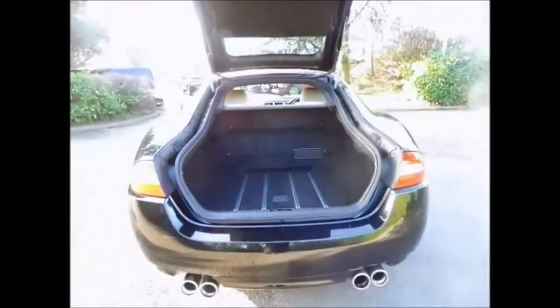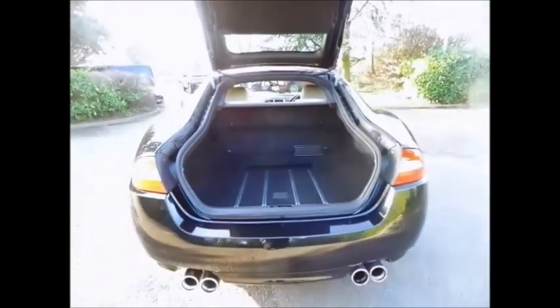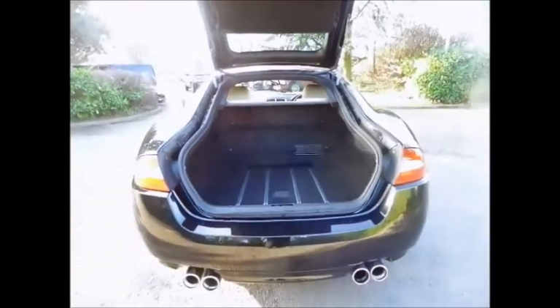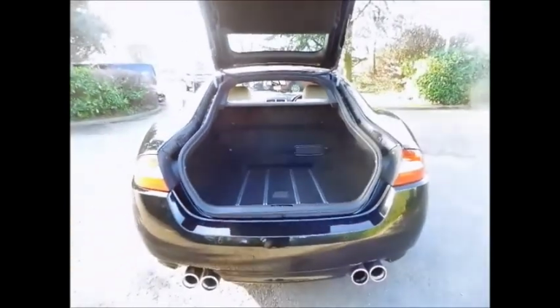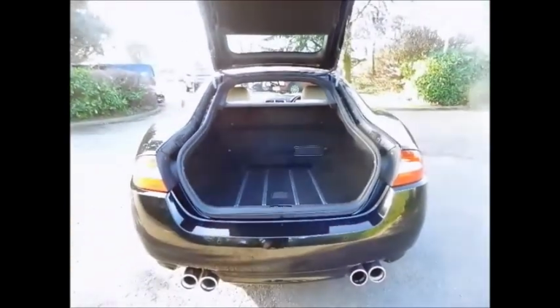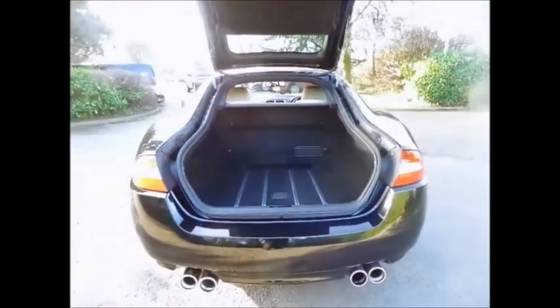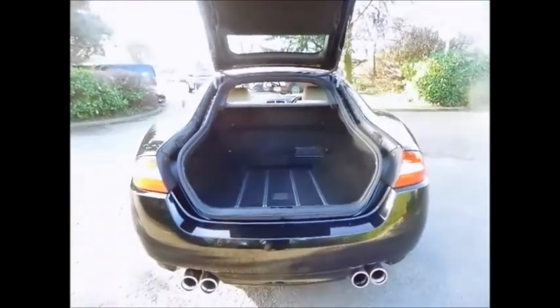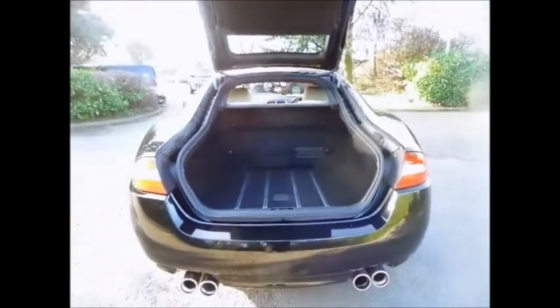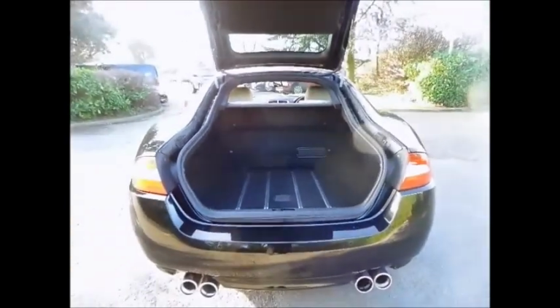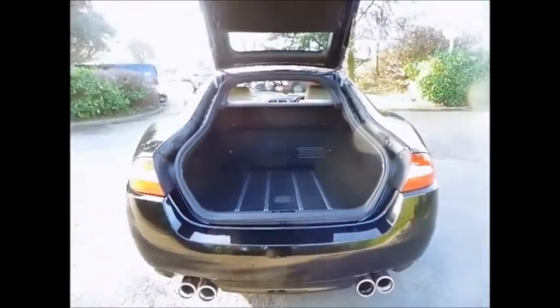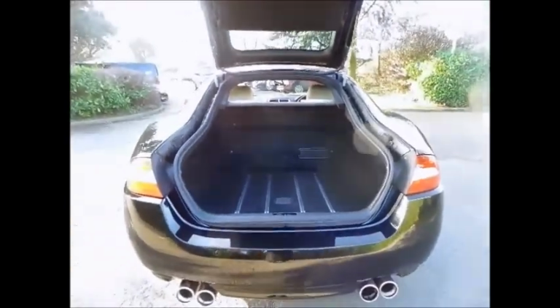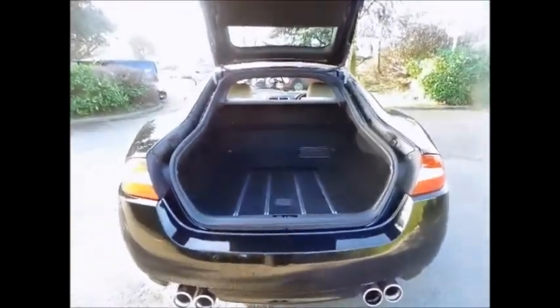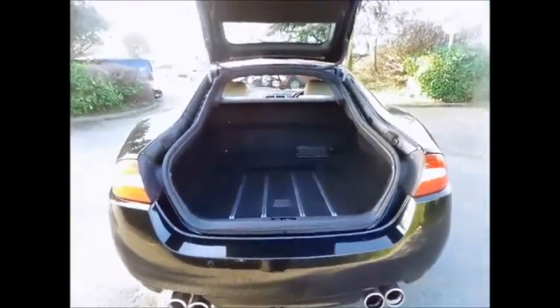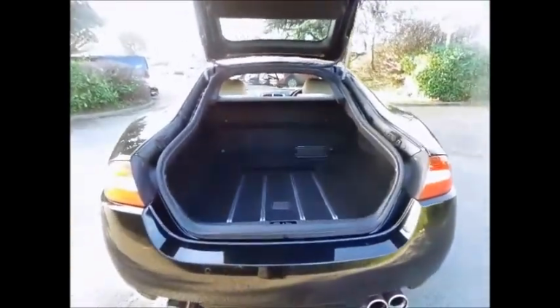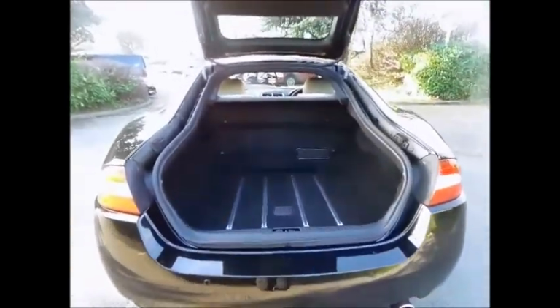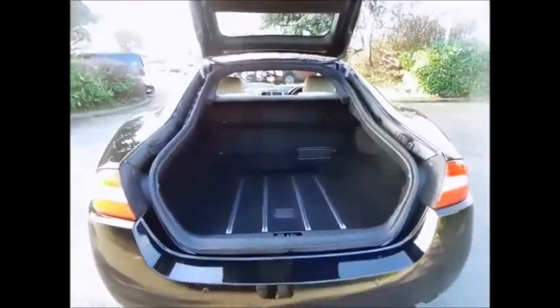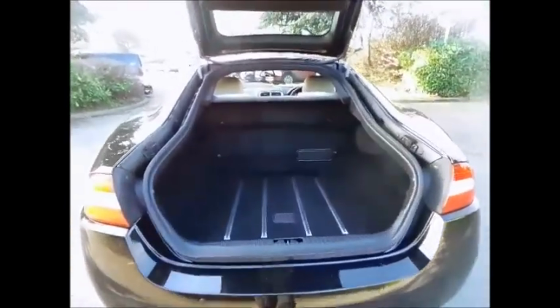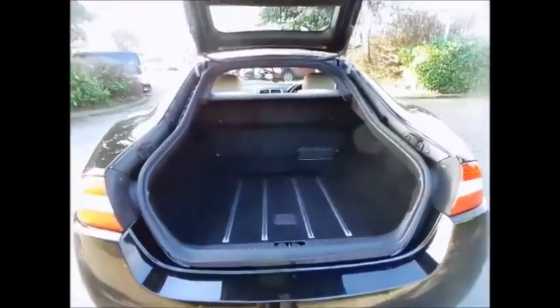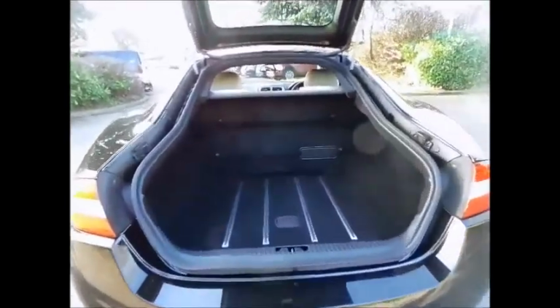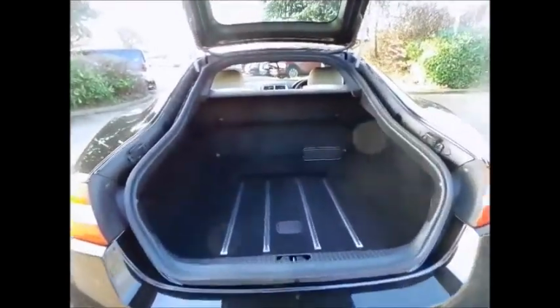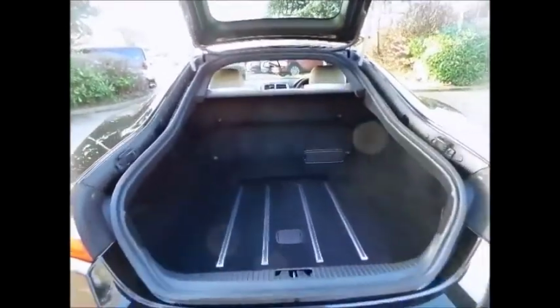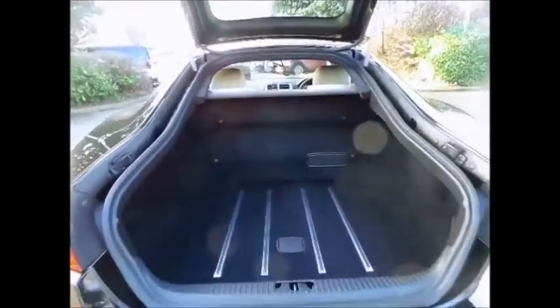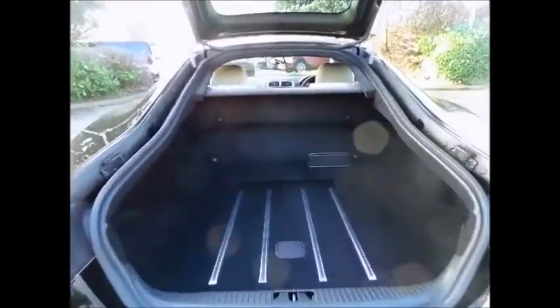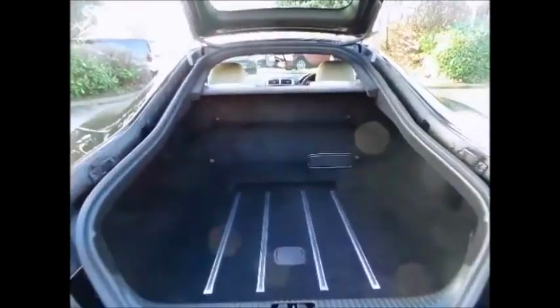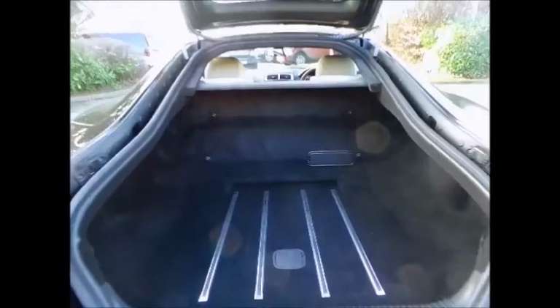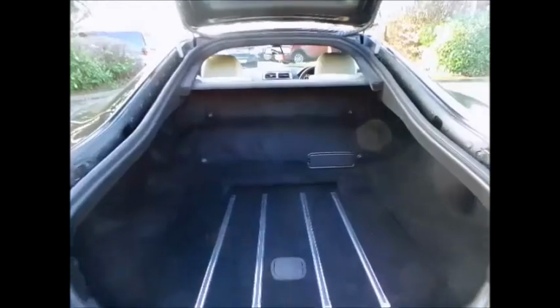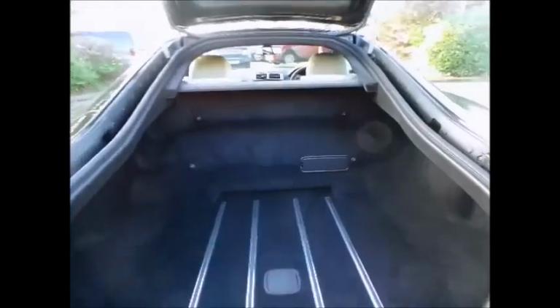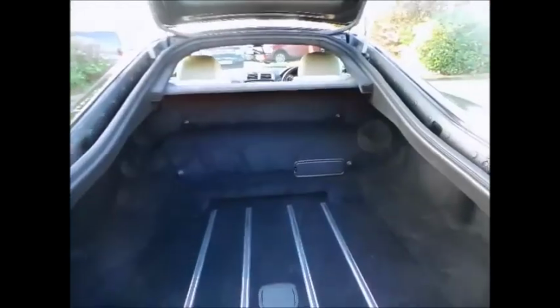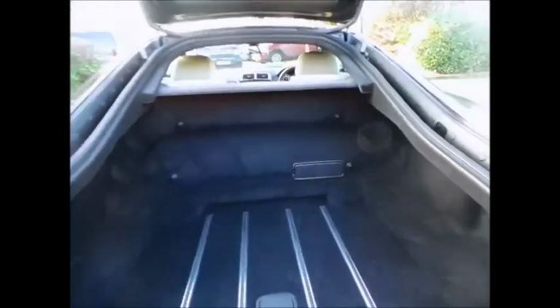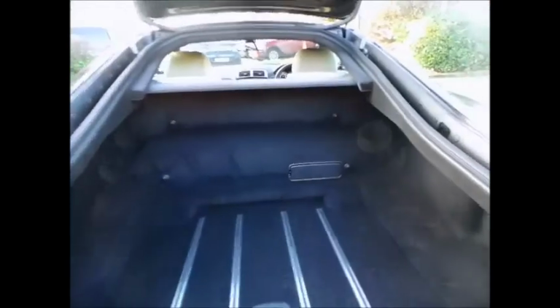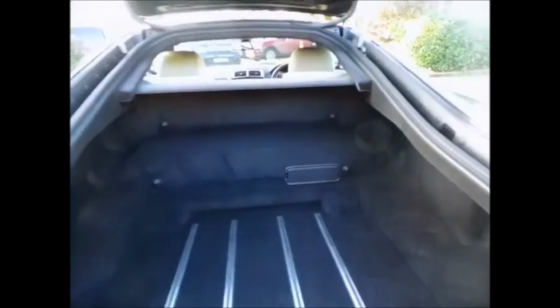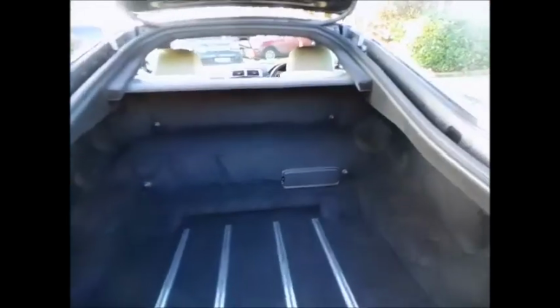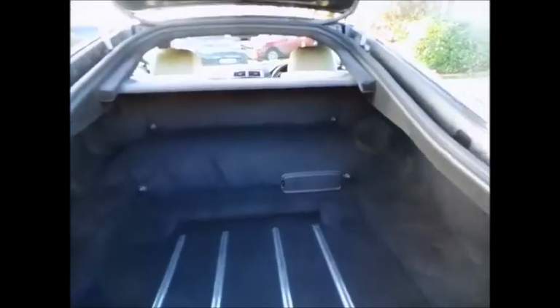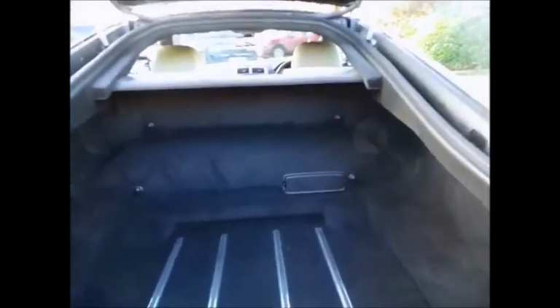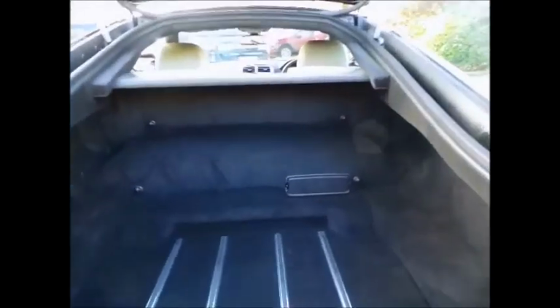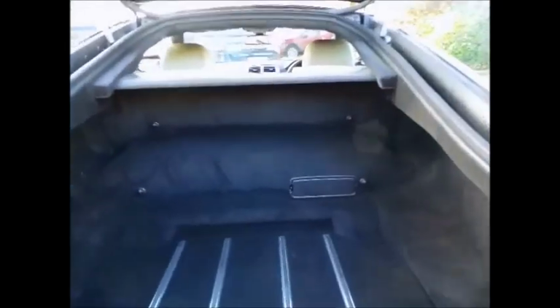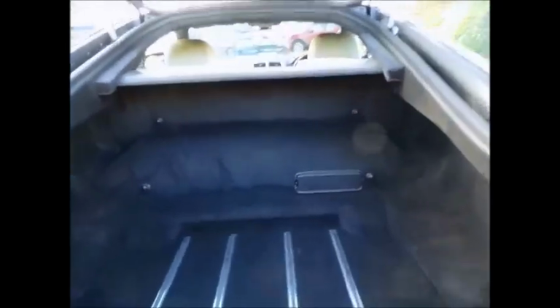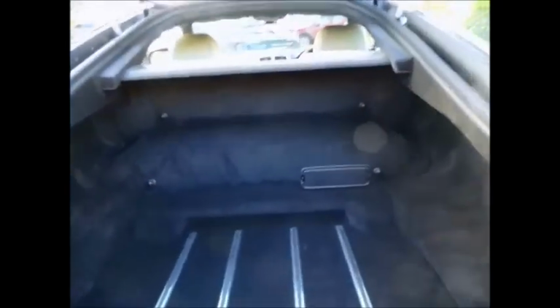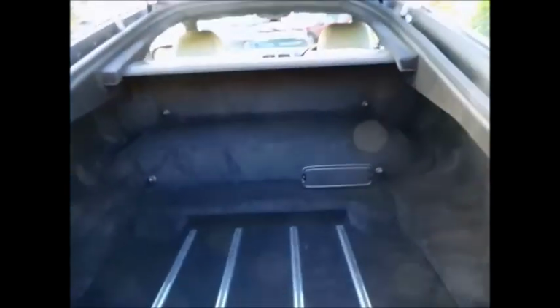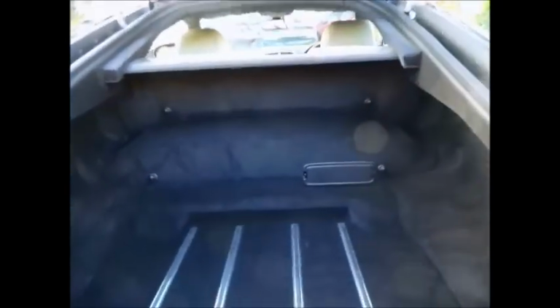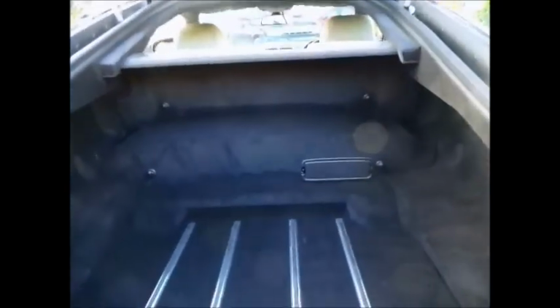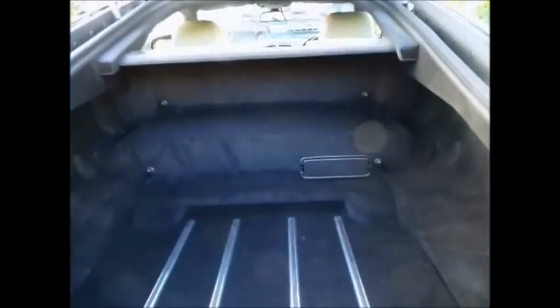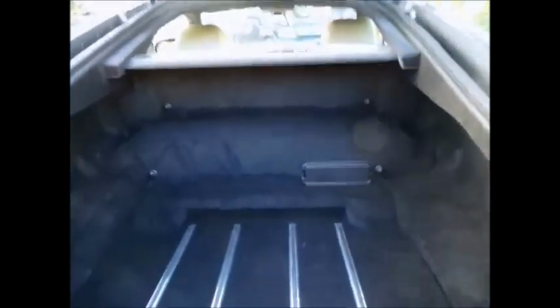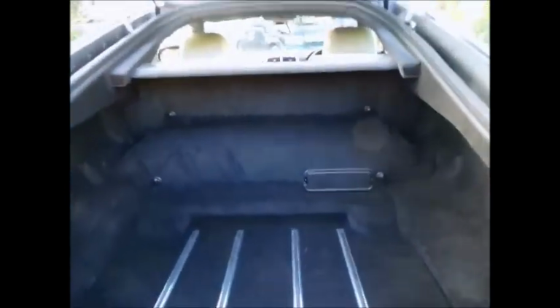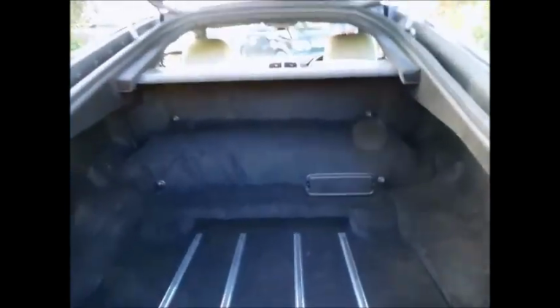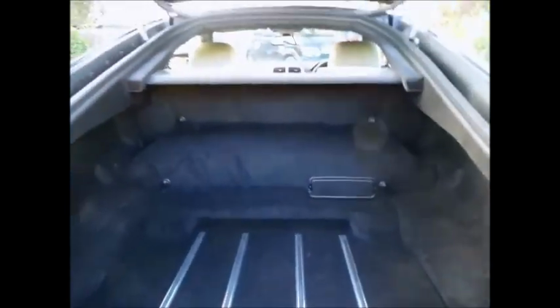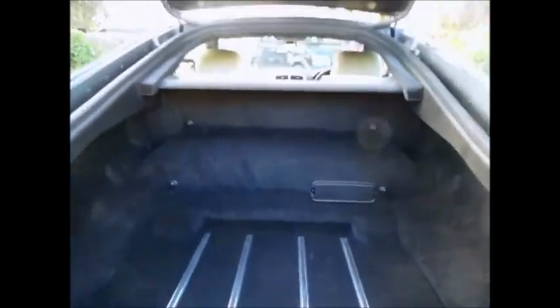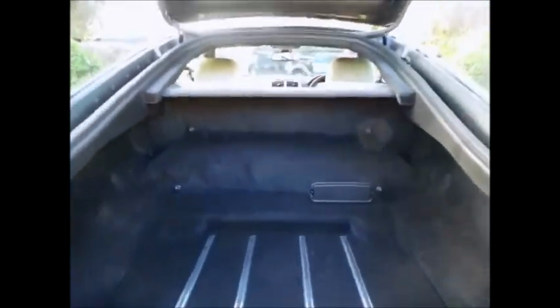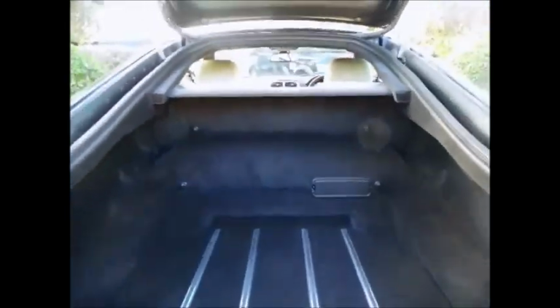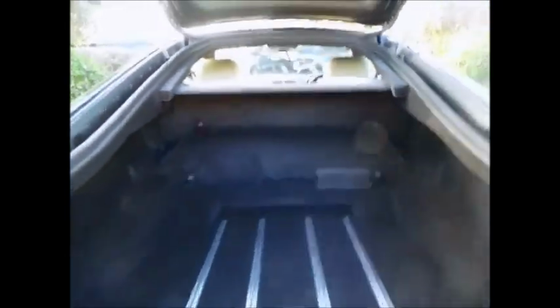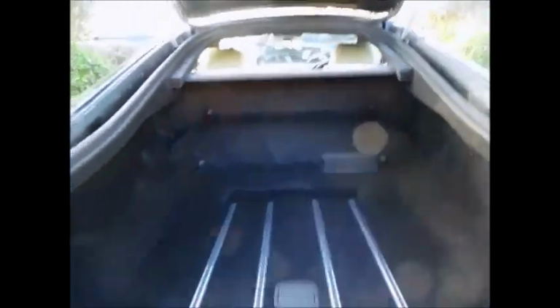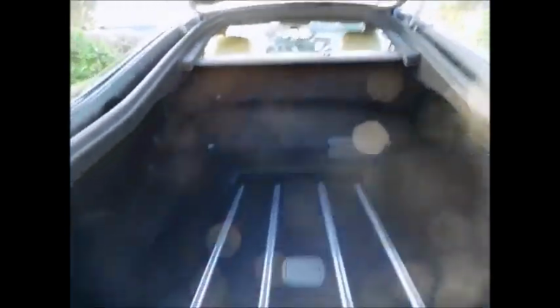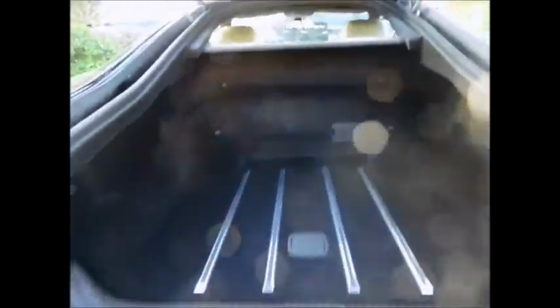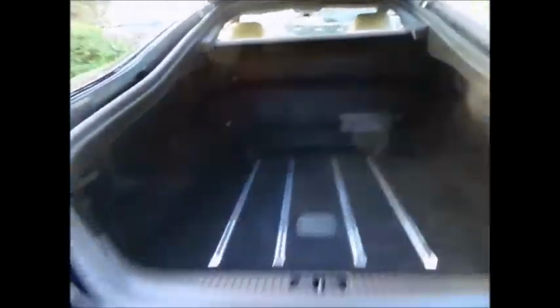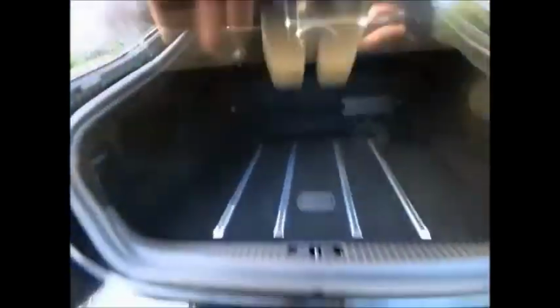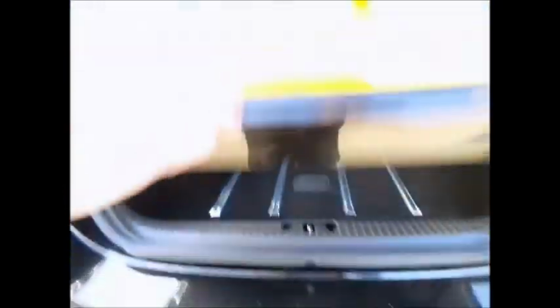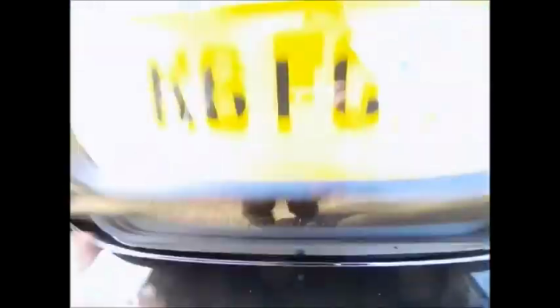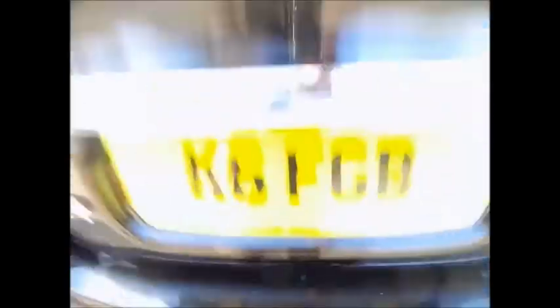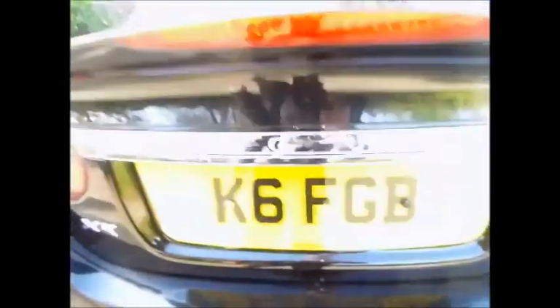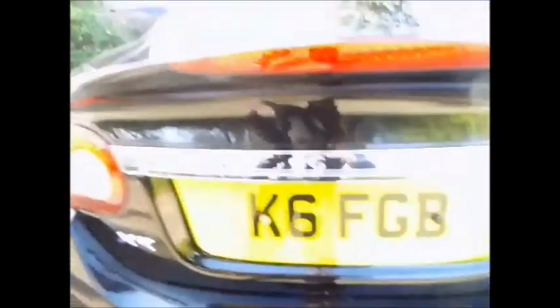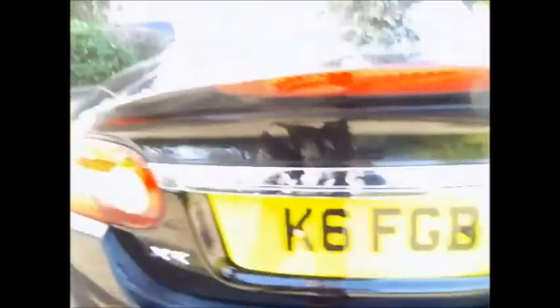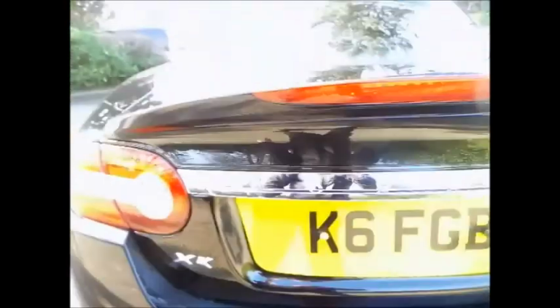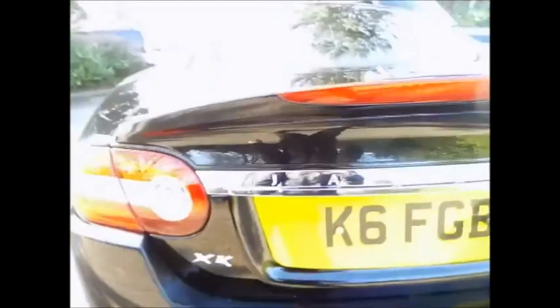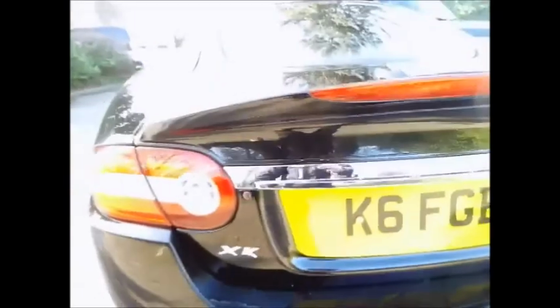The vehicle represents a huge saving from new, looks exceptional value, and has only covered 11,574 miles.